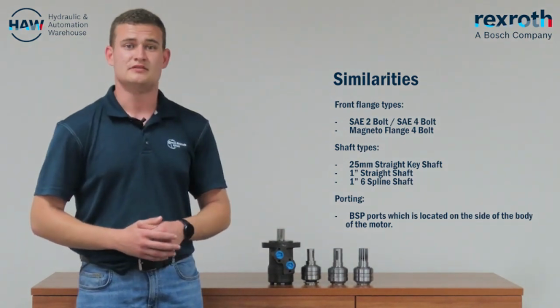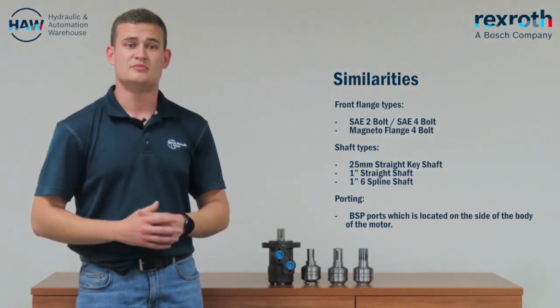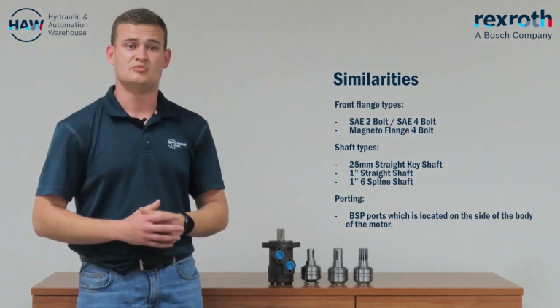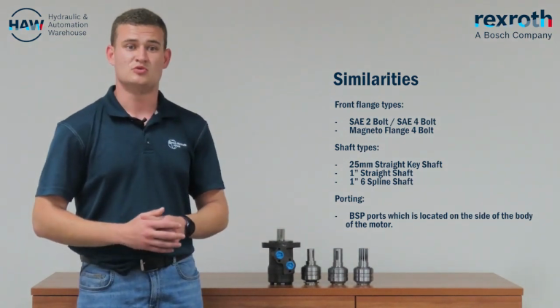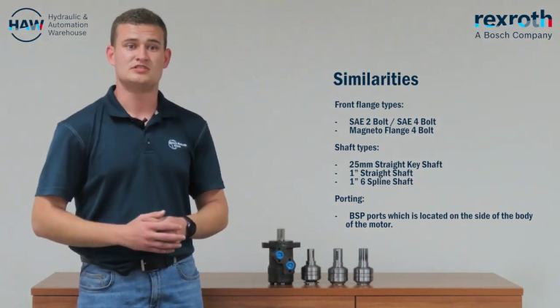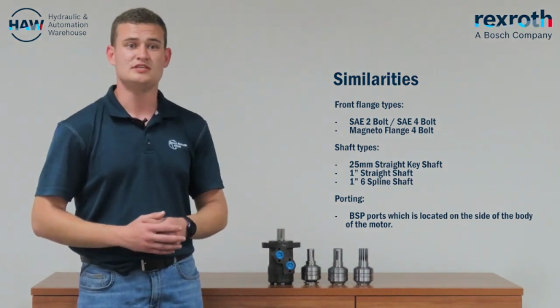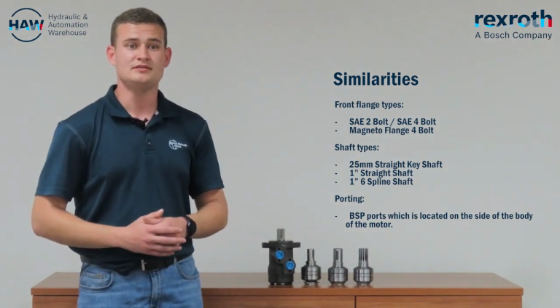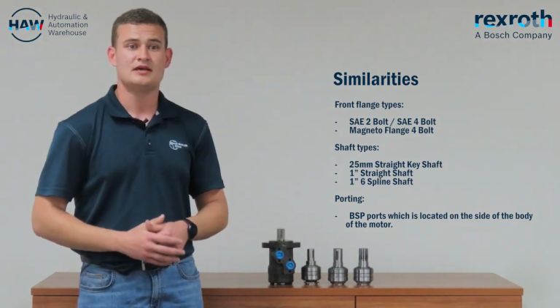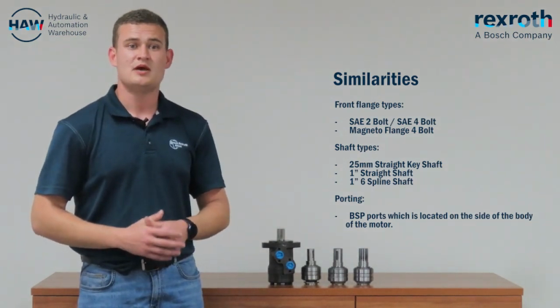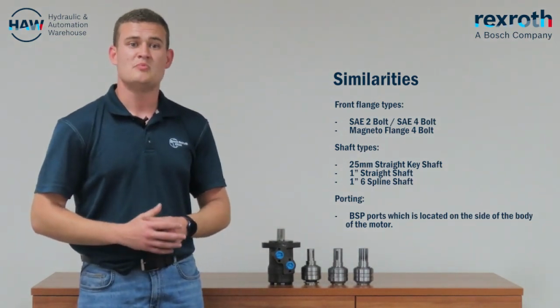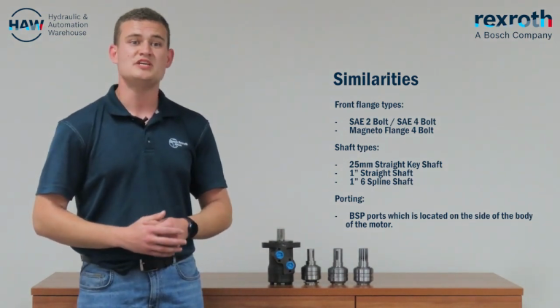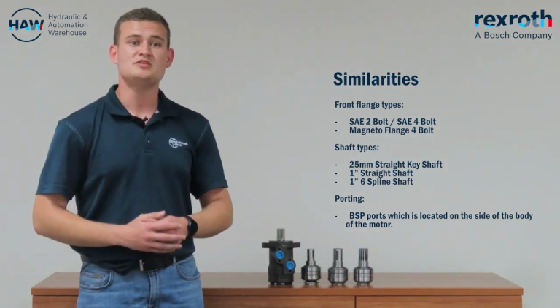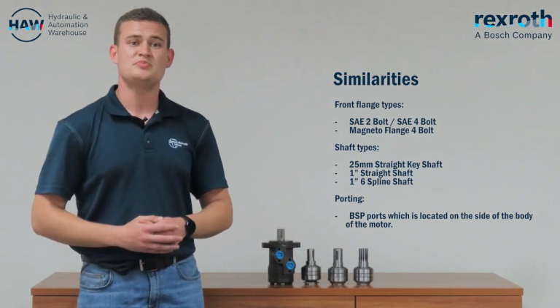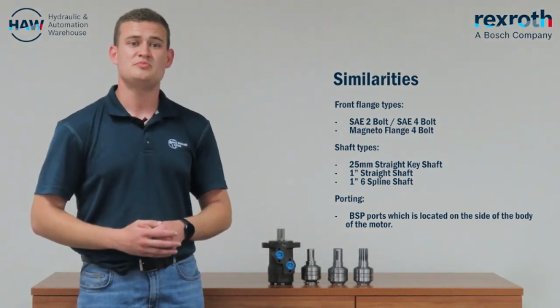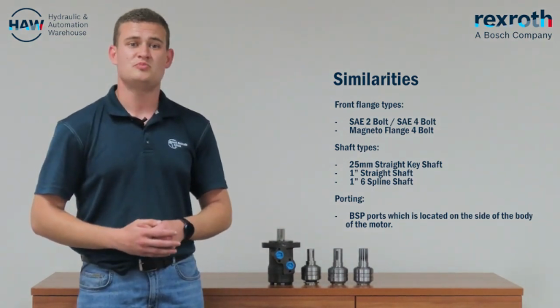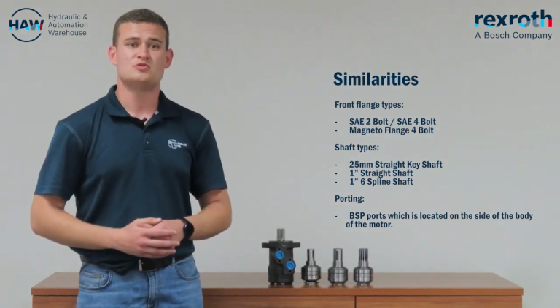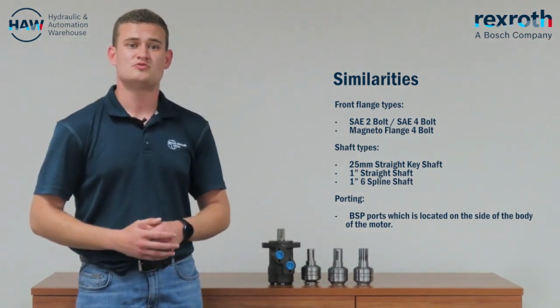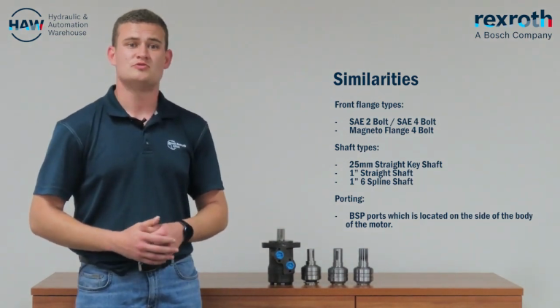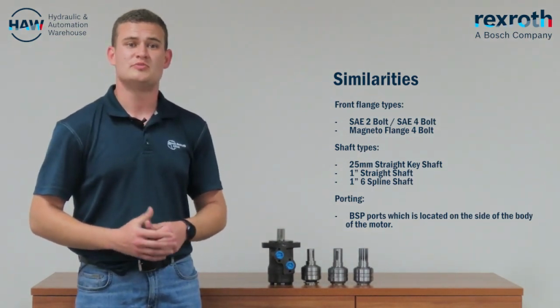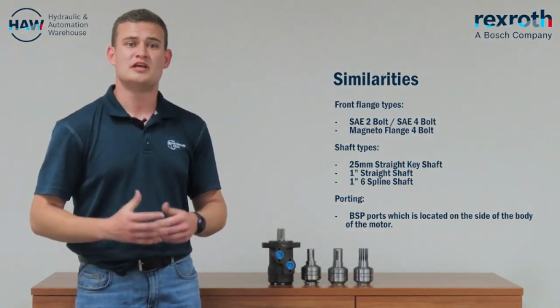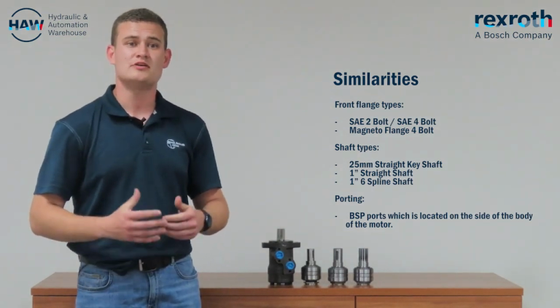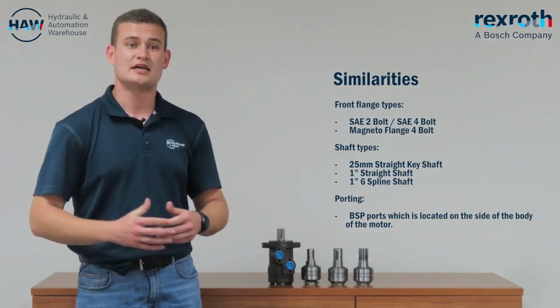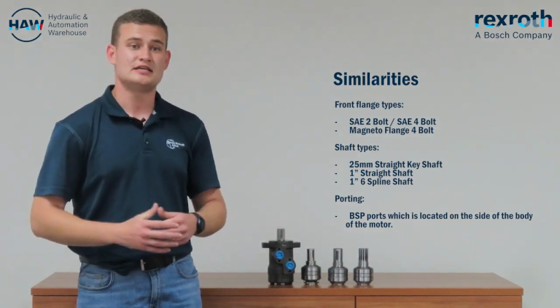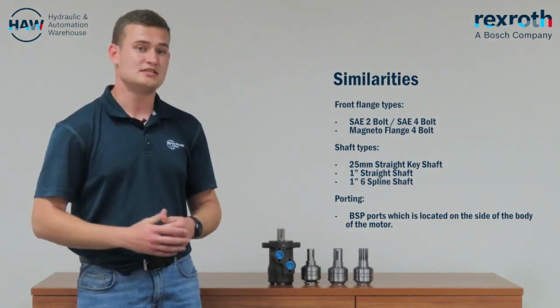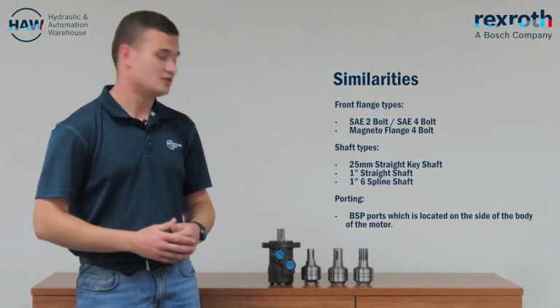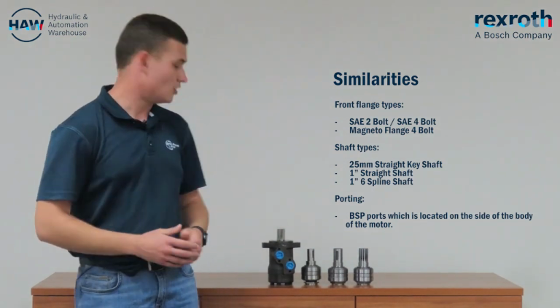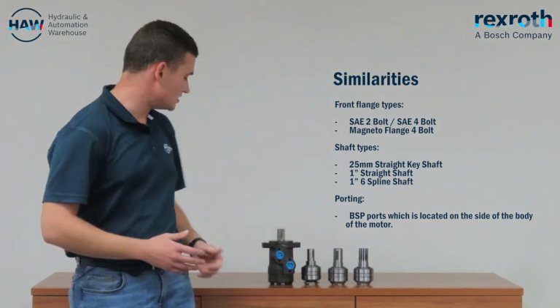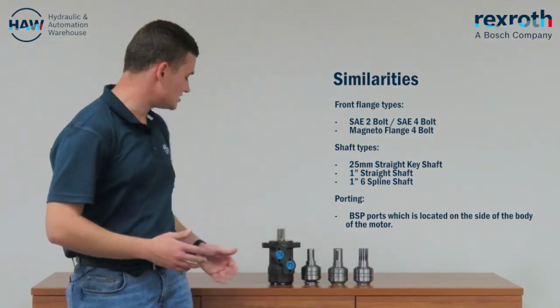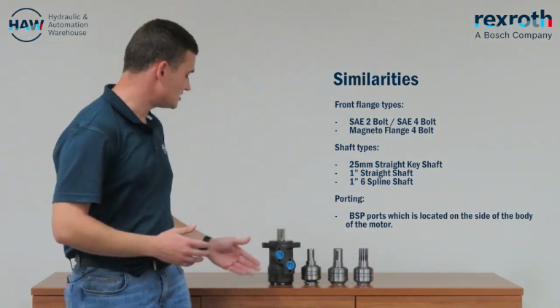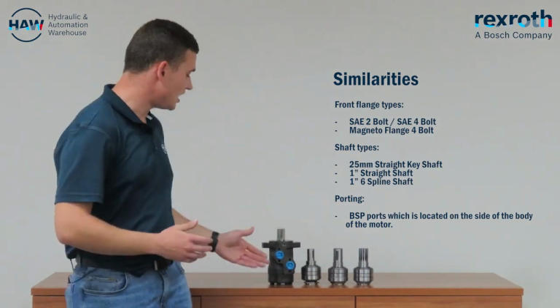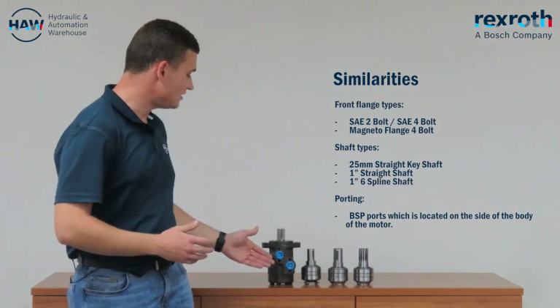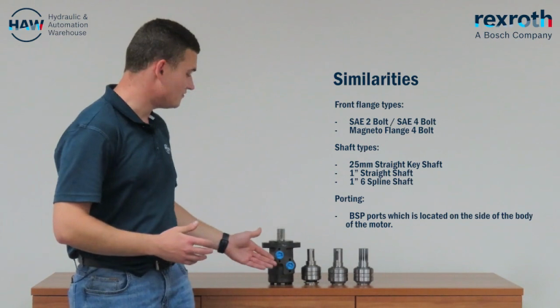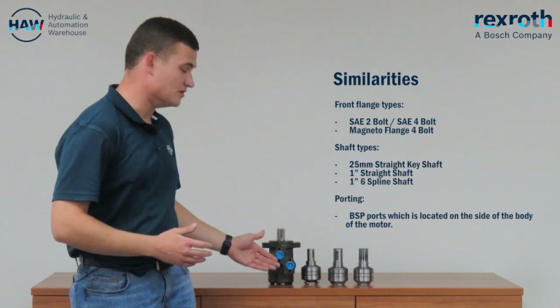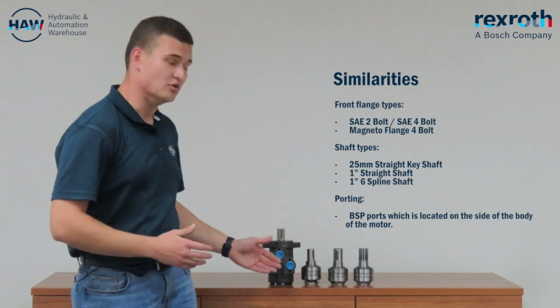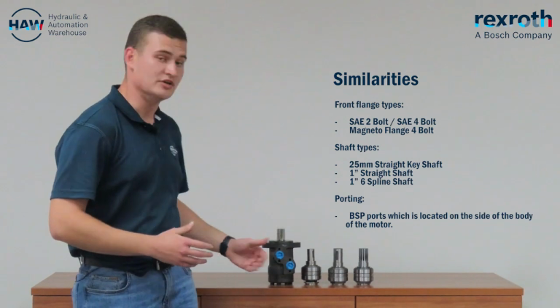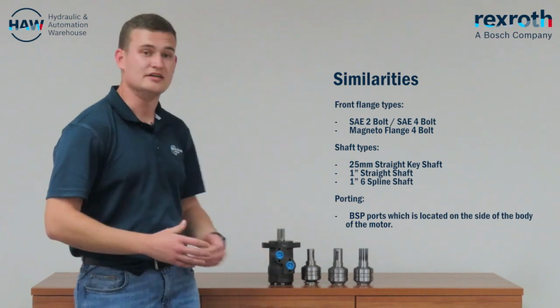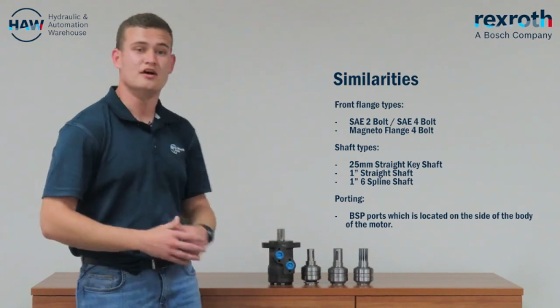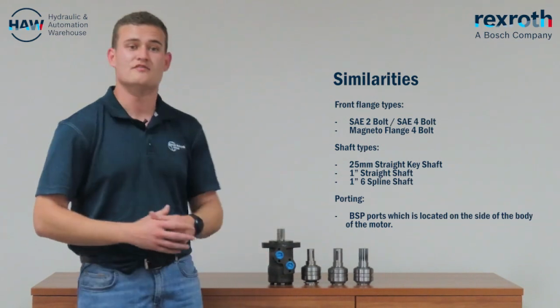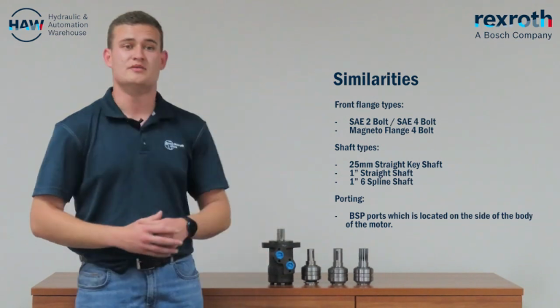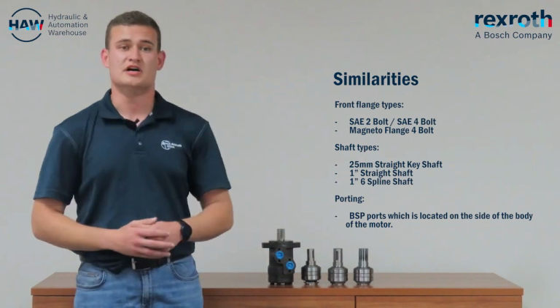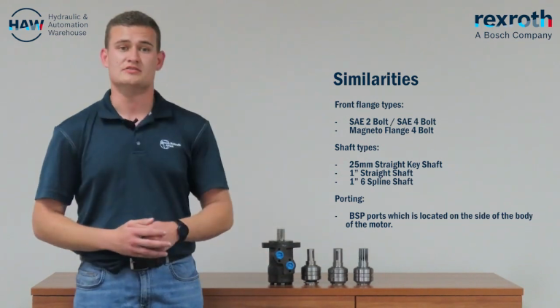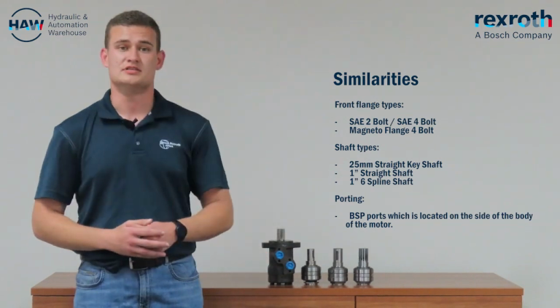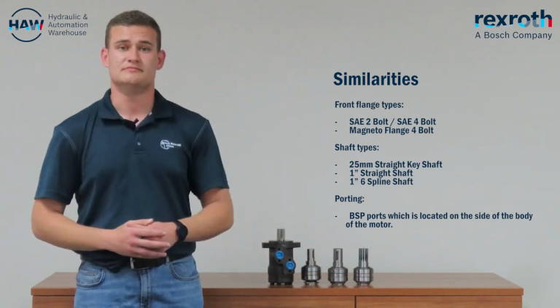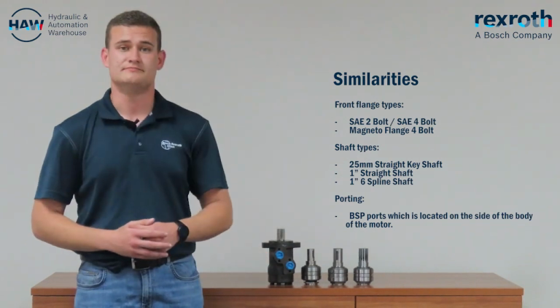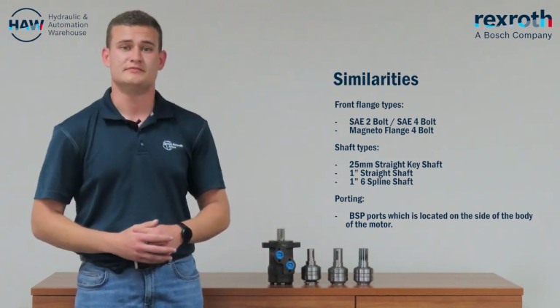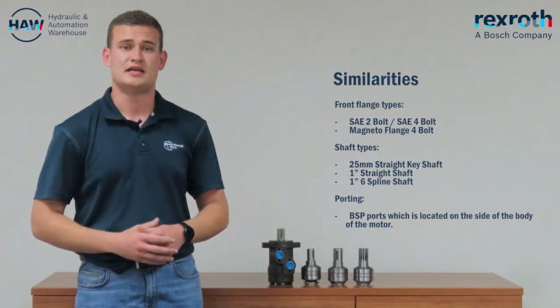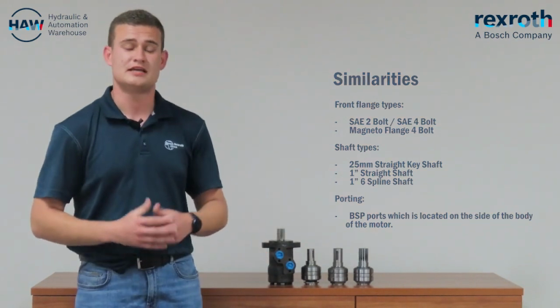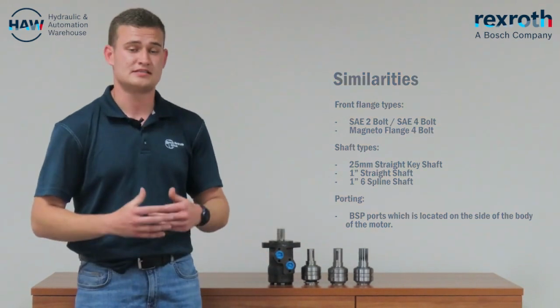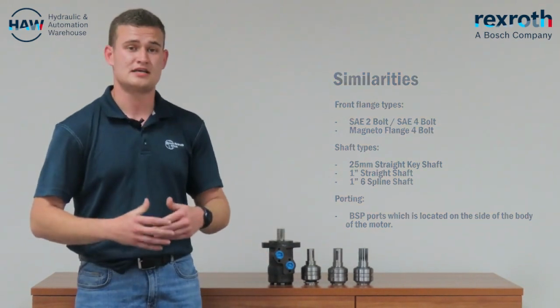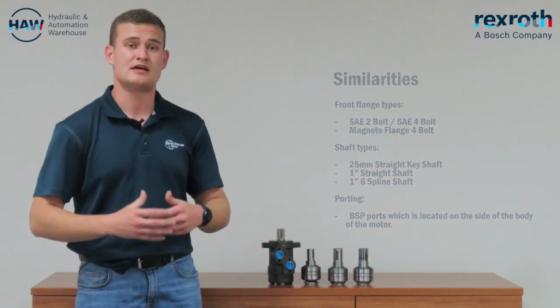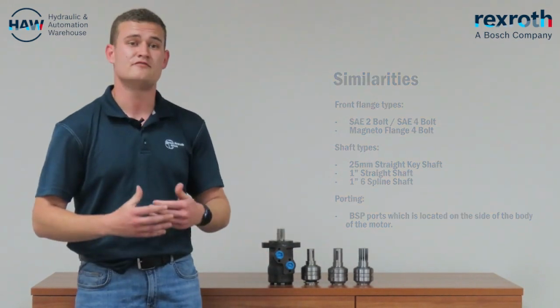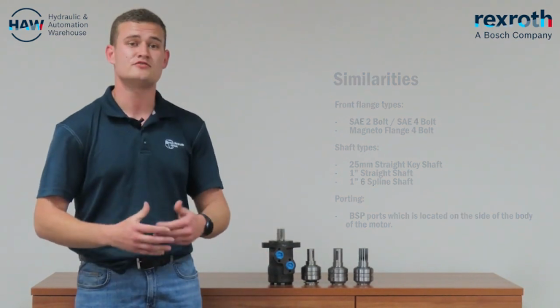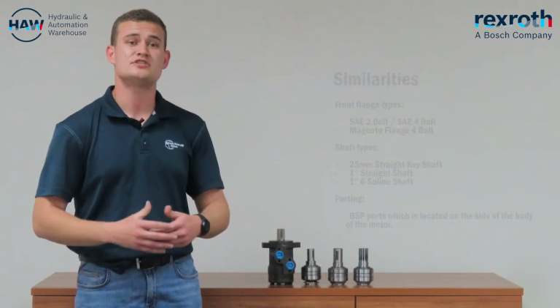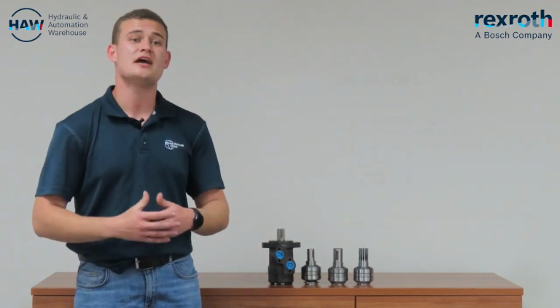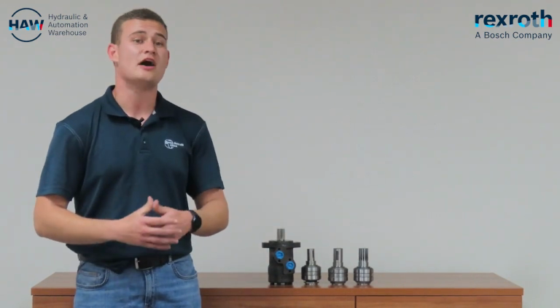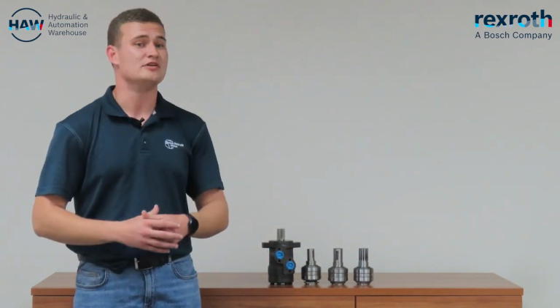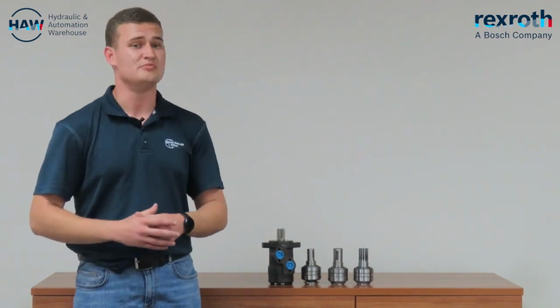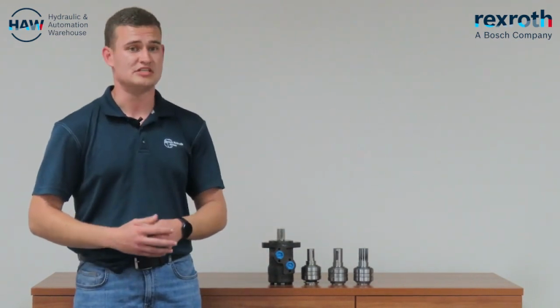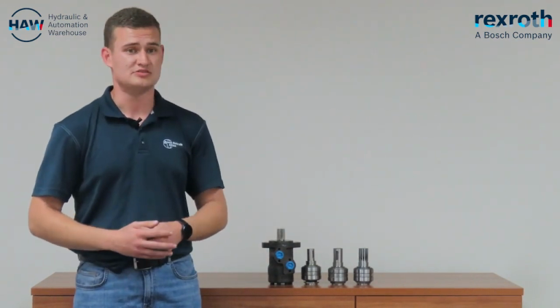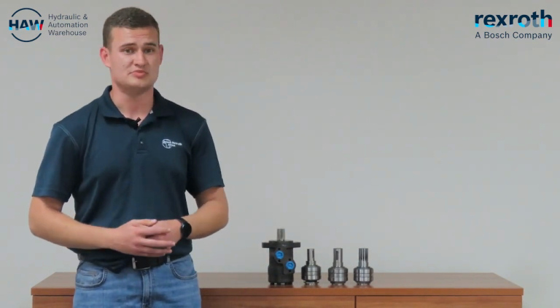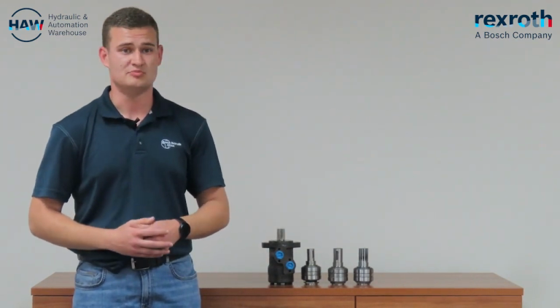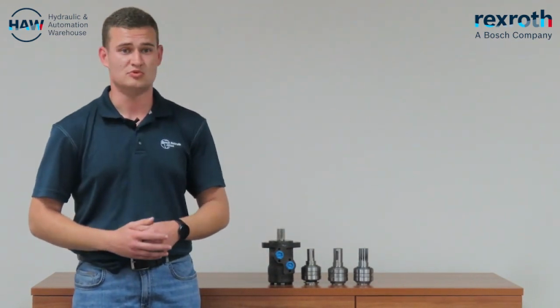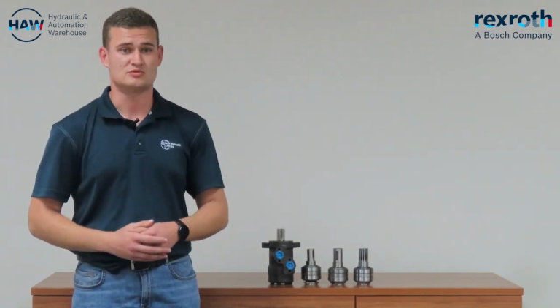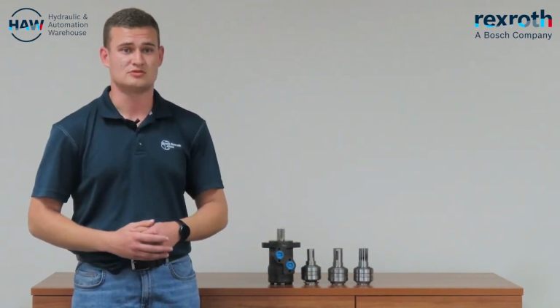The porting: BSP ports will be located on the side of the body of the motor. It is unfortunately only BSP ports.